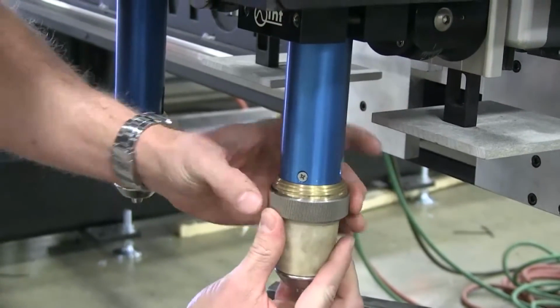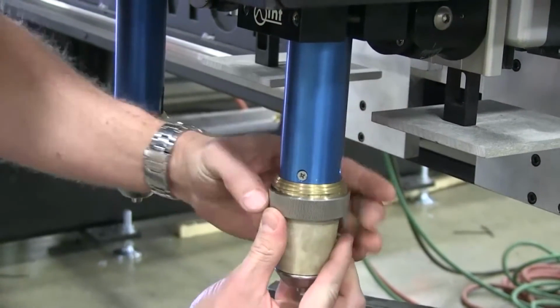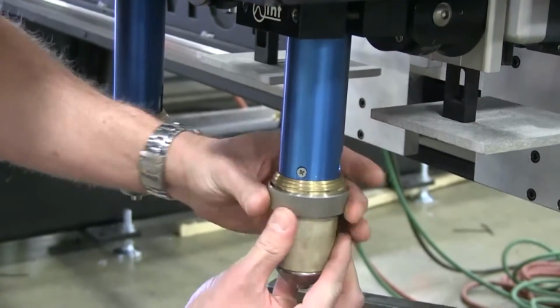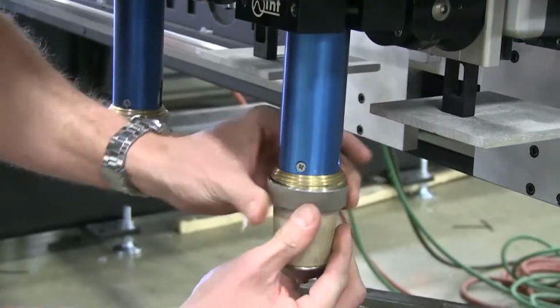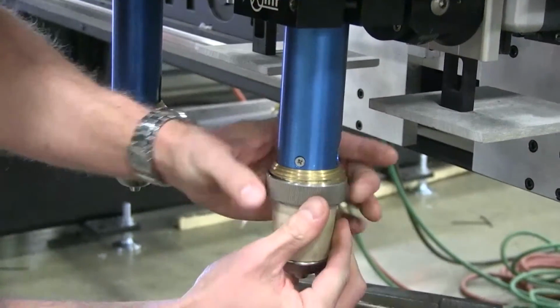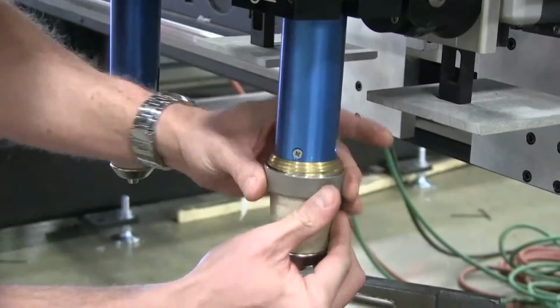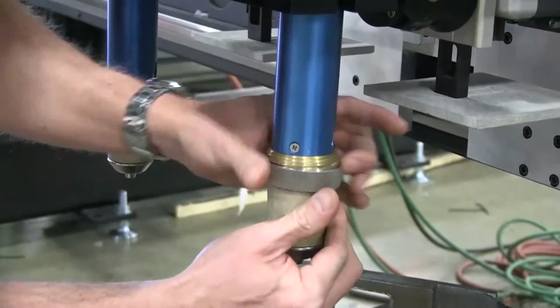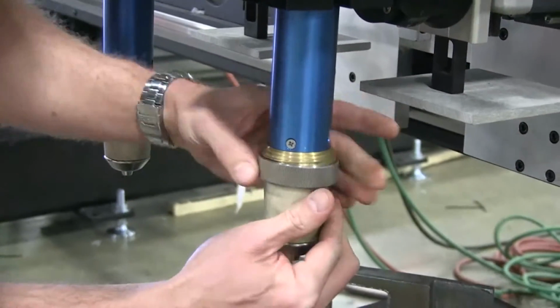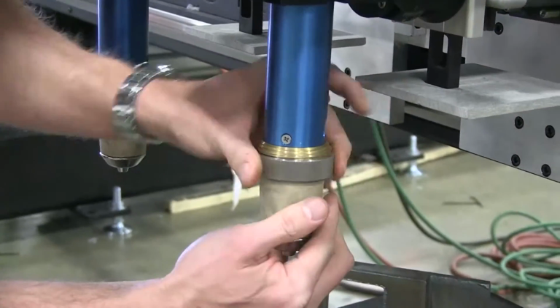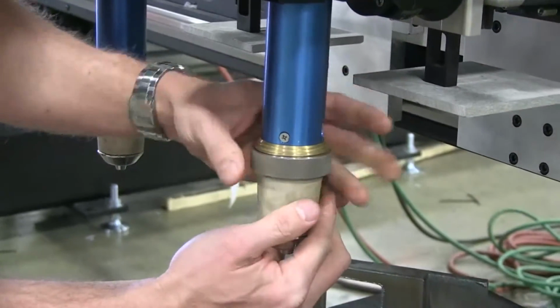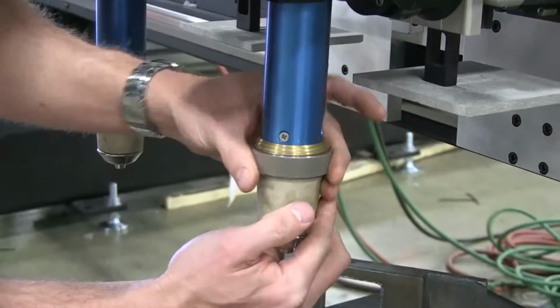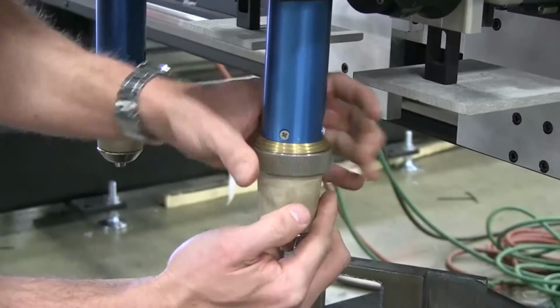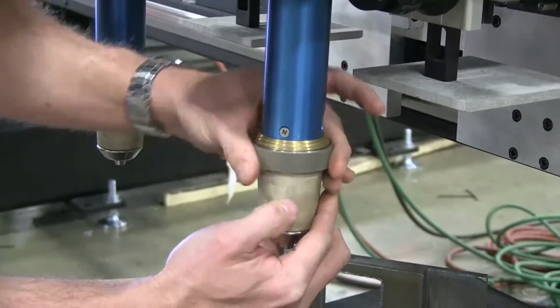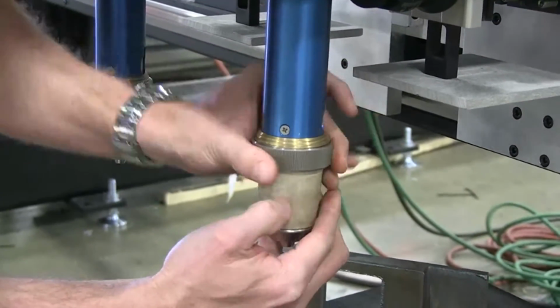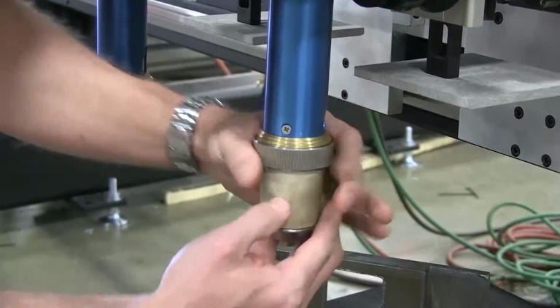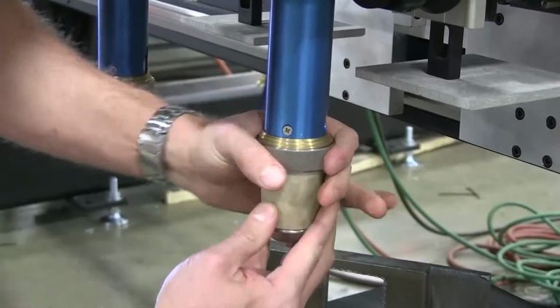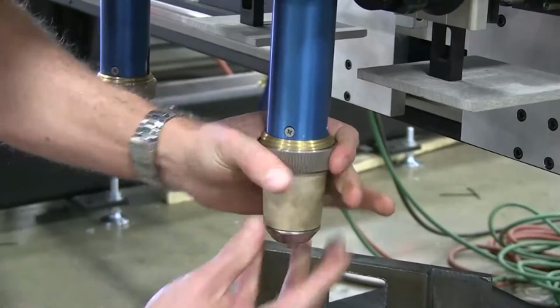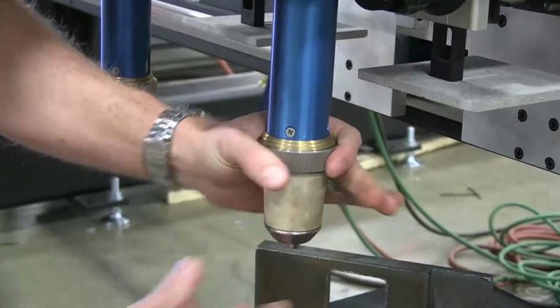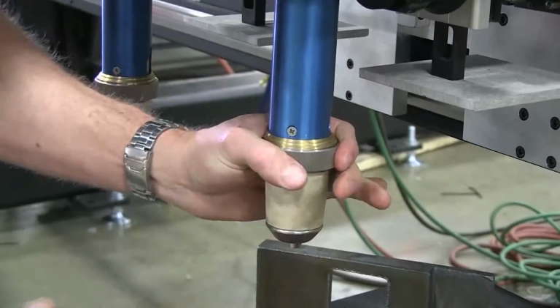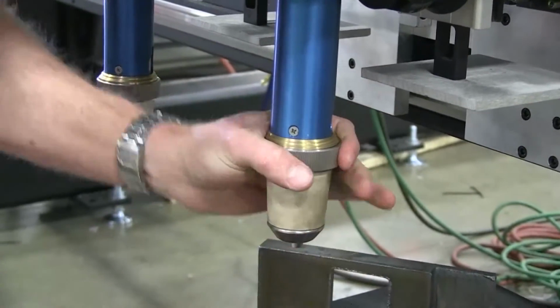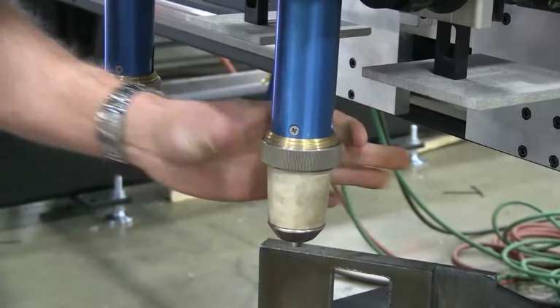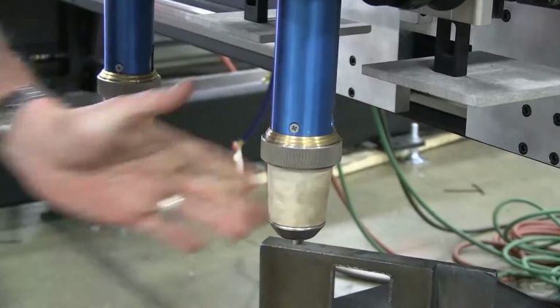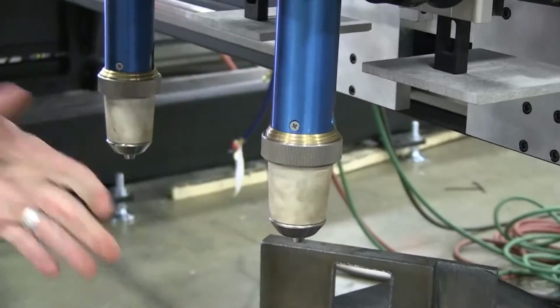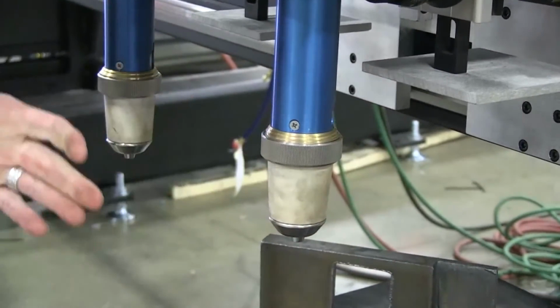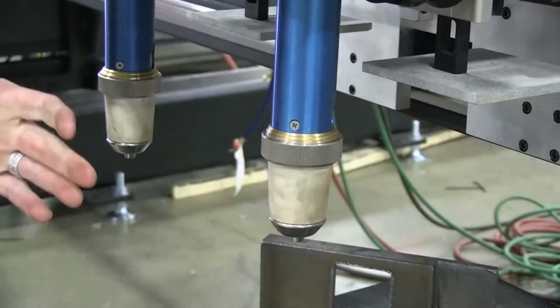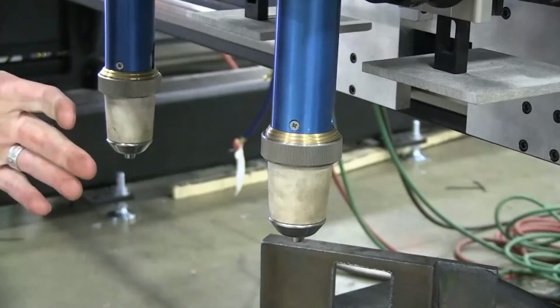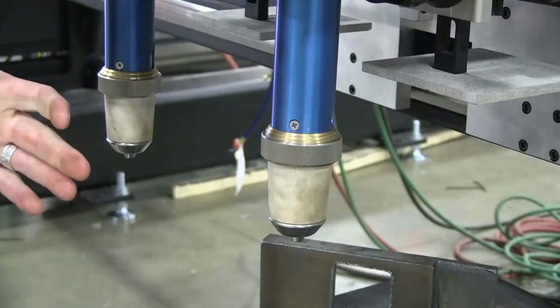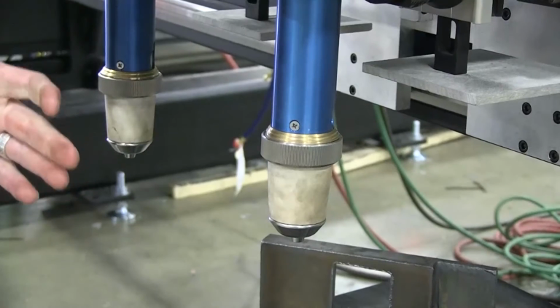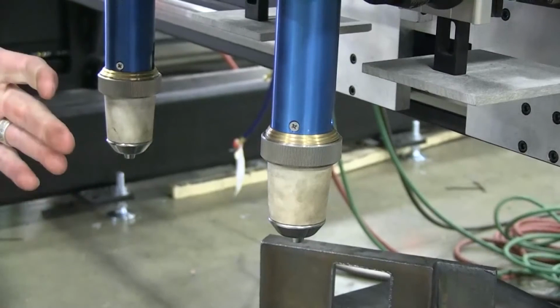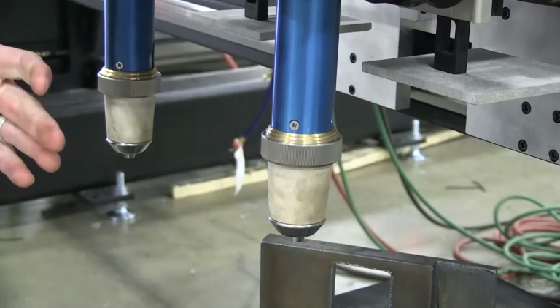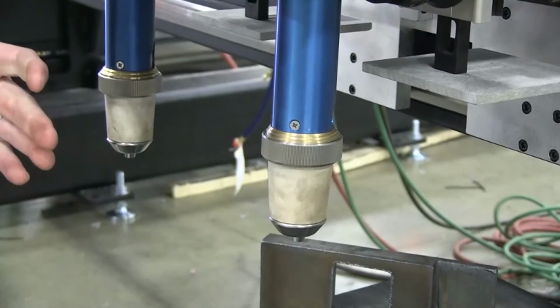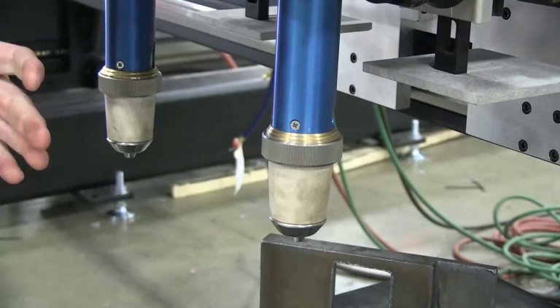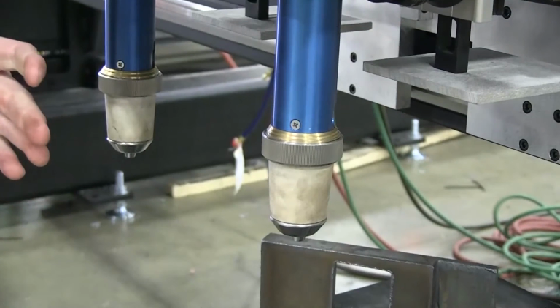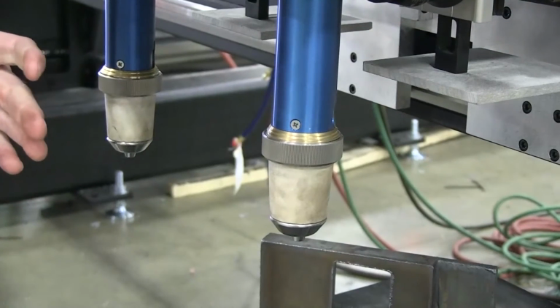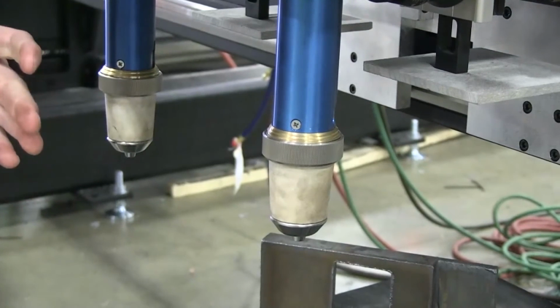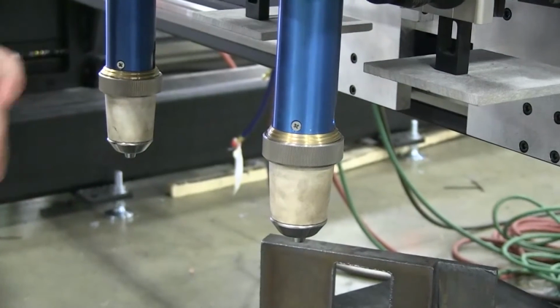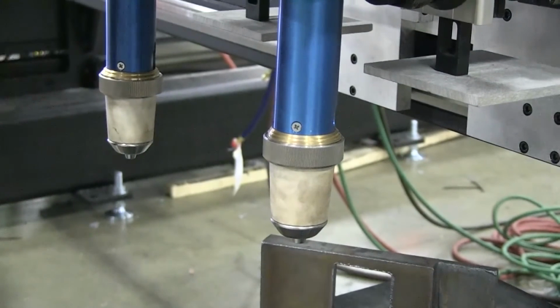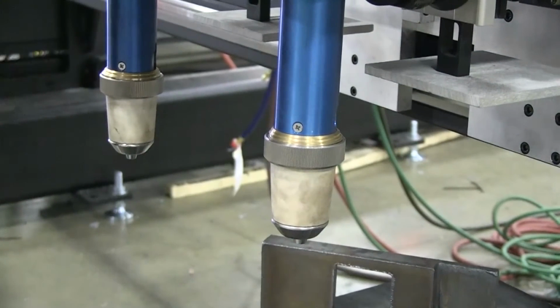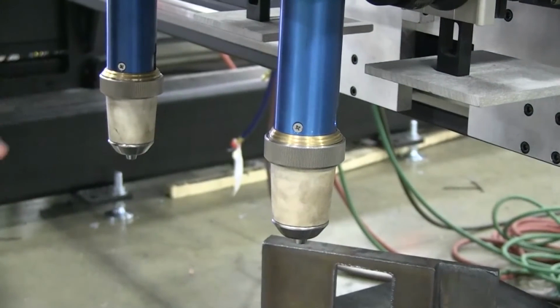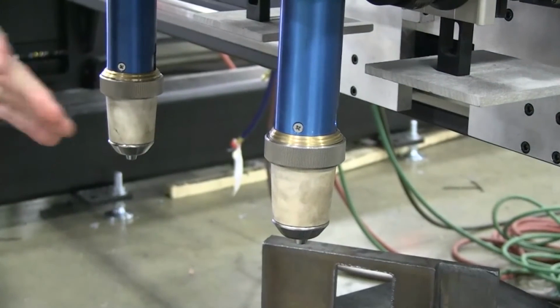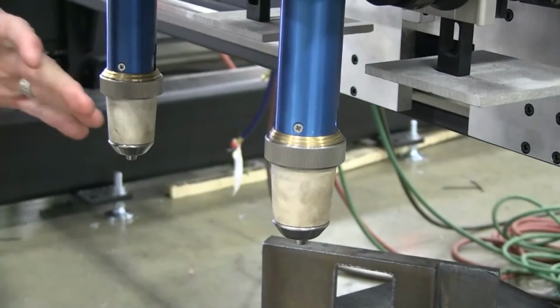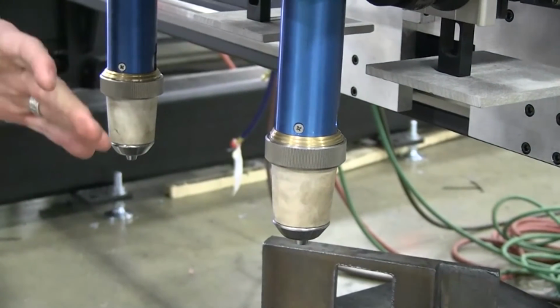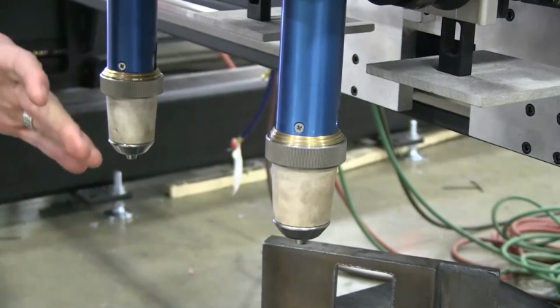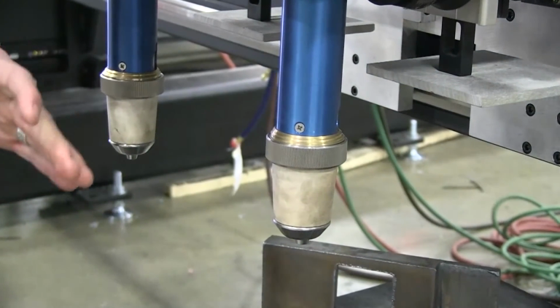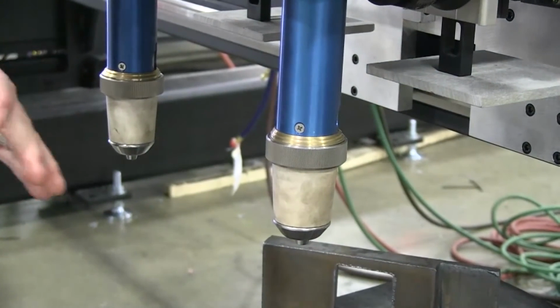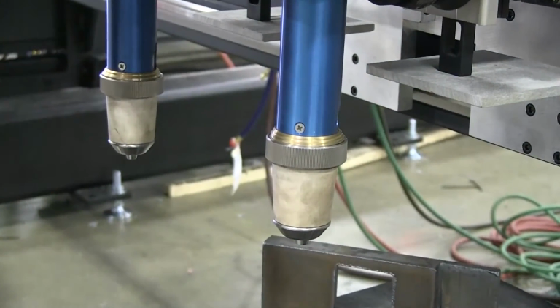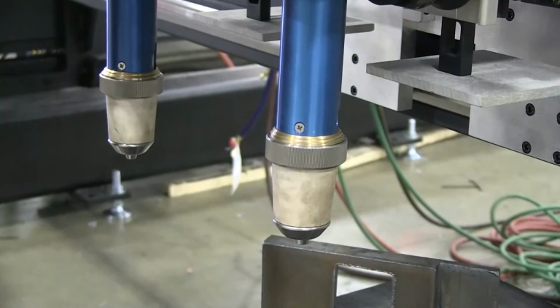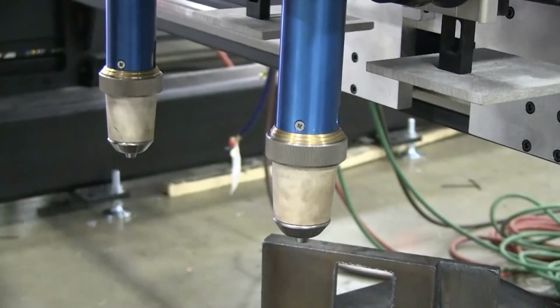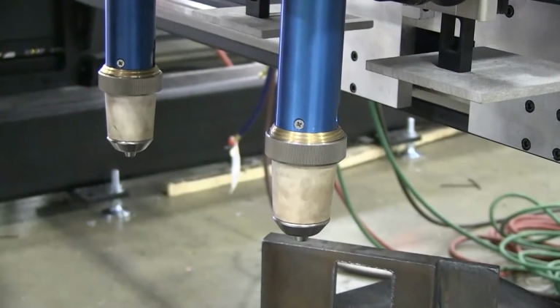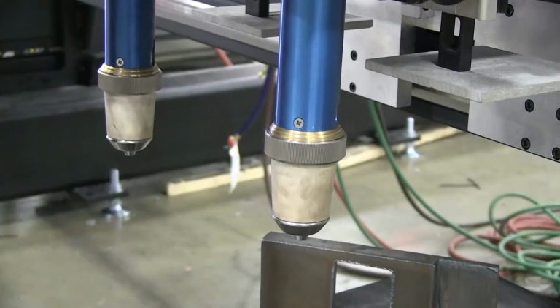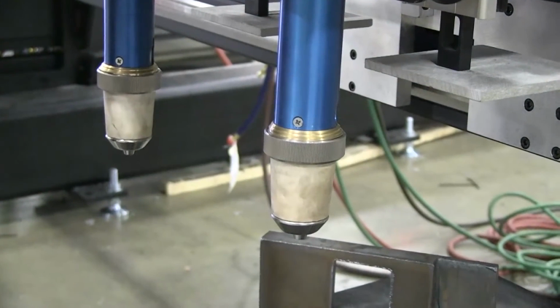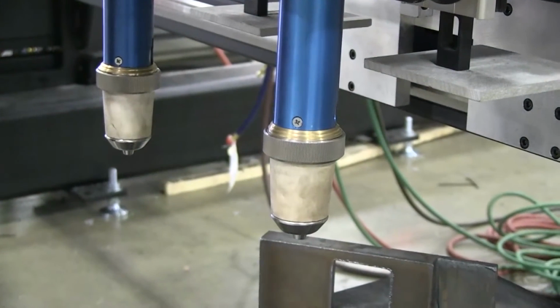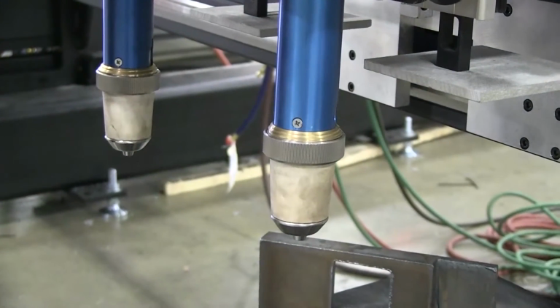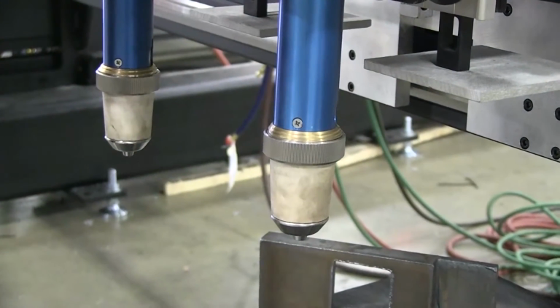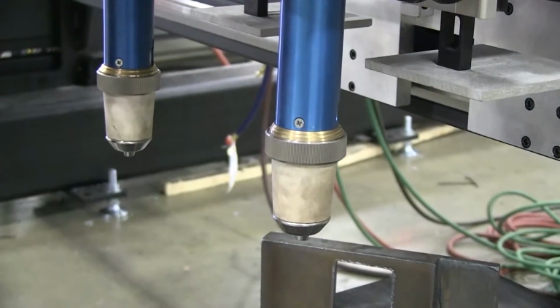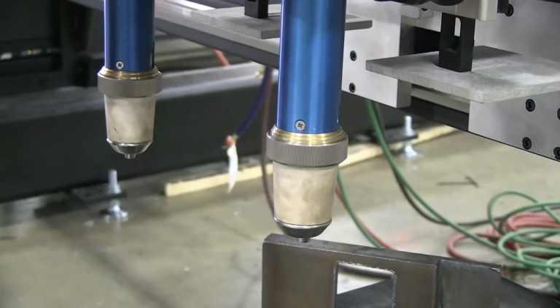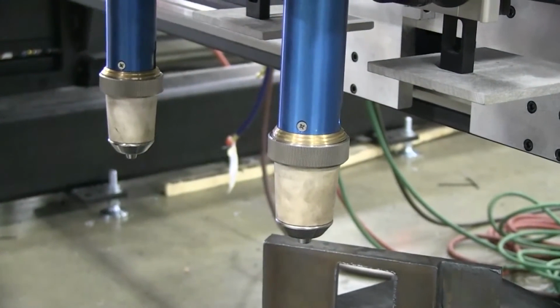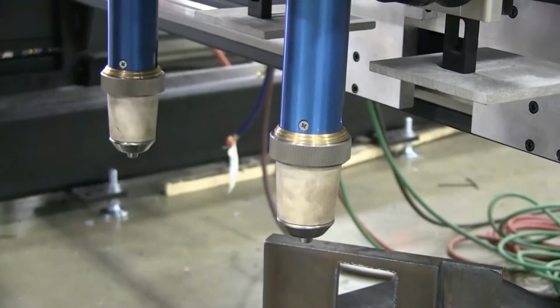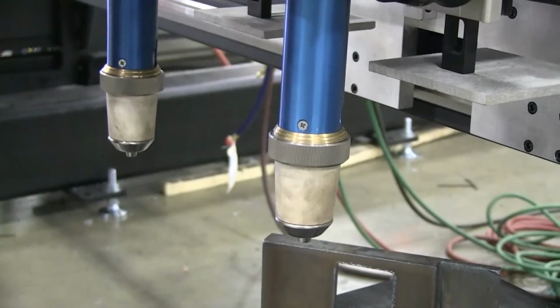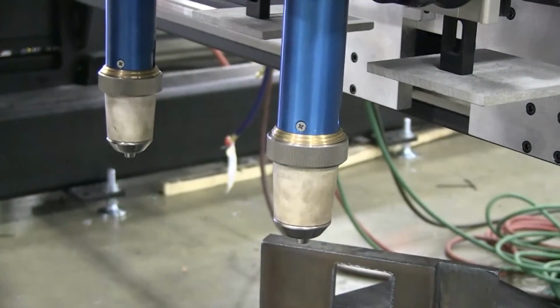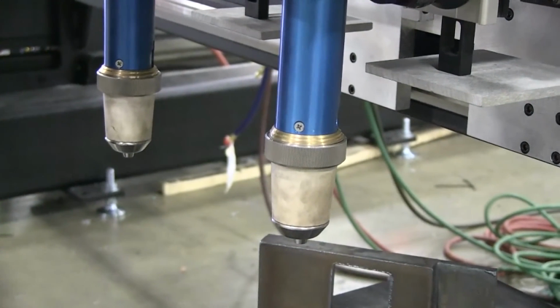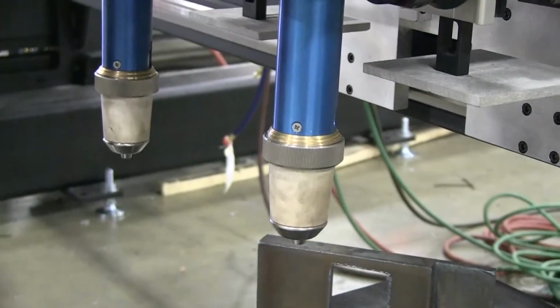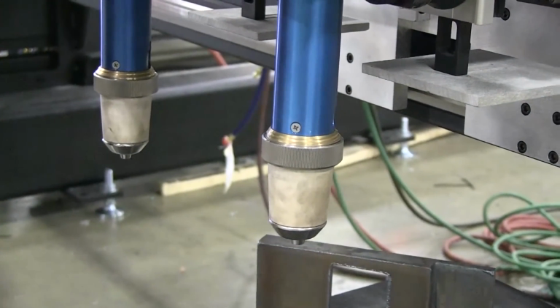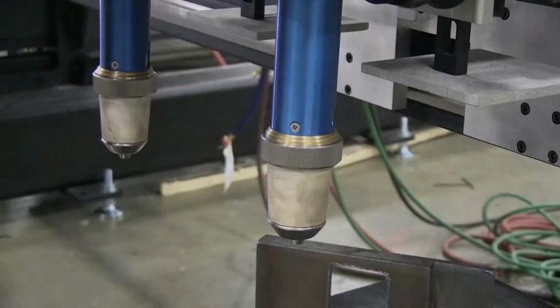You're ready to go. On go your retaining ring and it's ready to cut. Super easy — no tools. You're going to love this system.